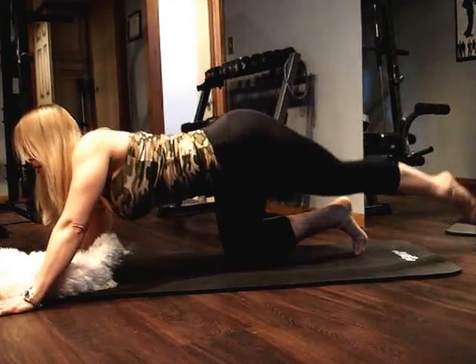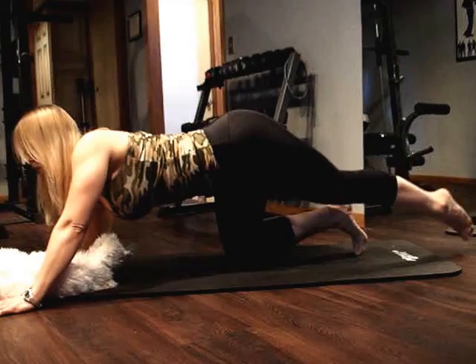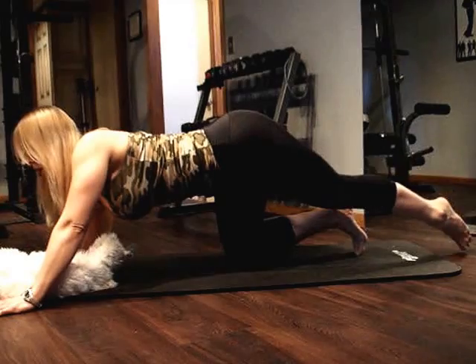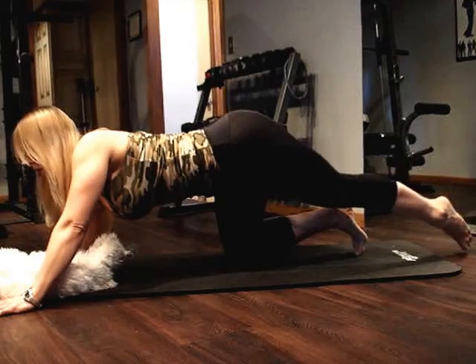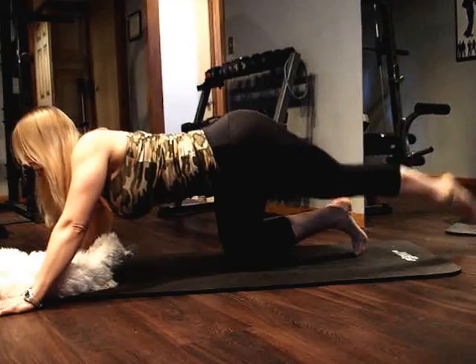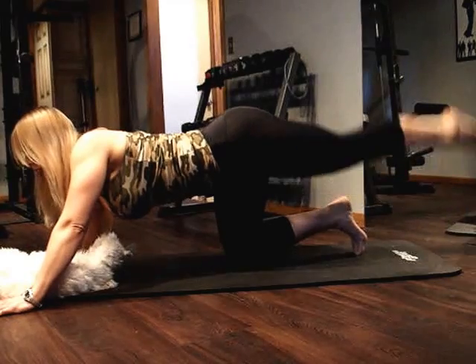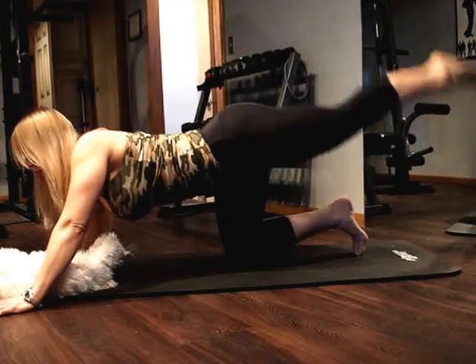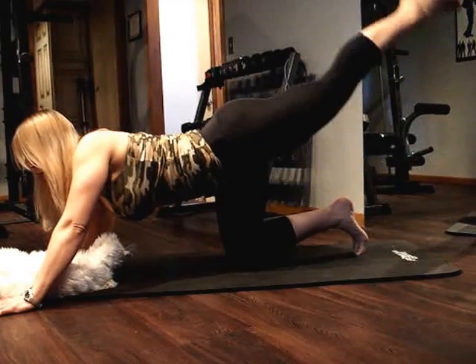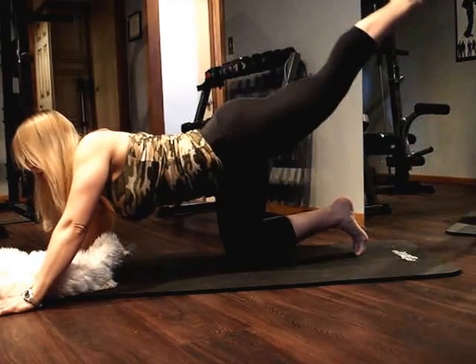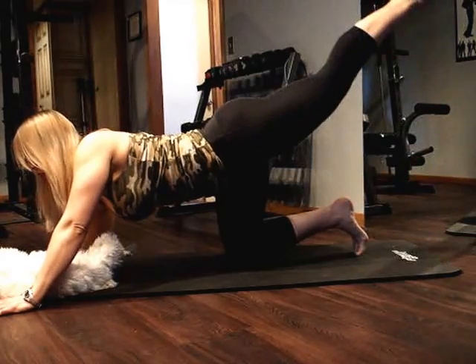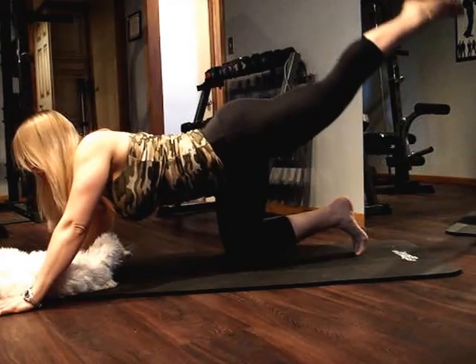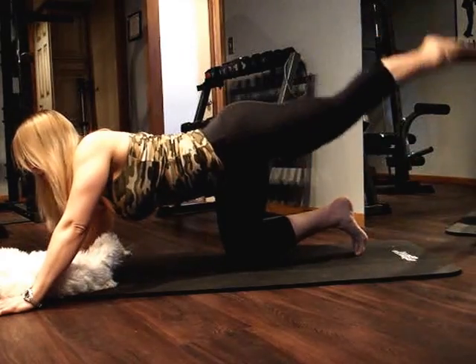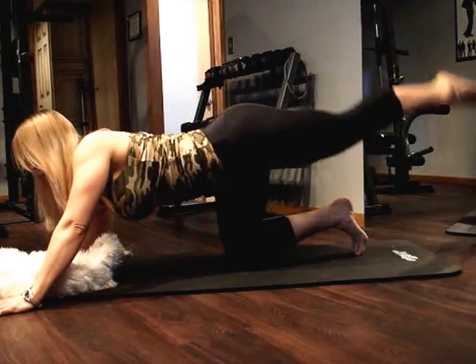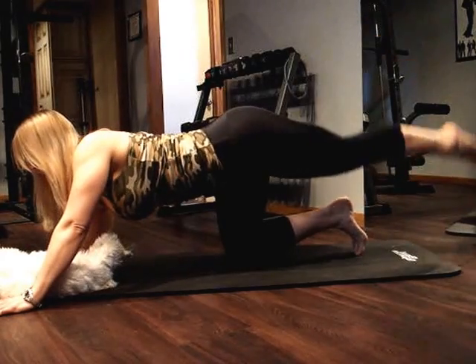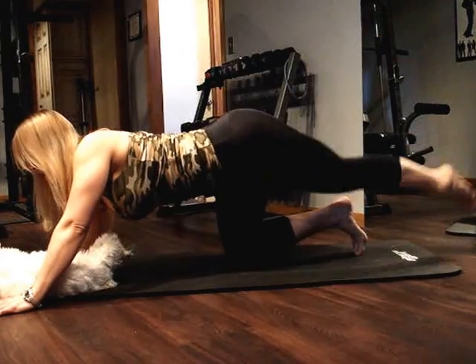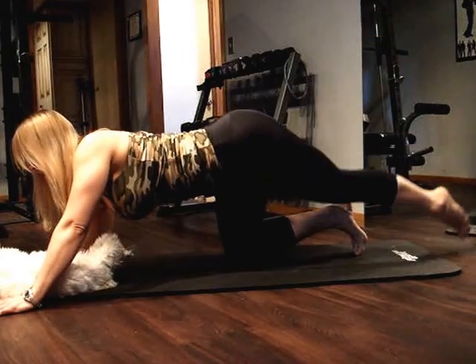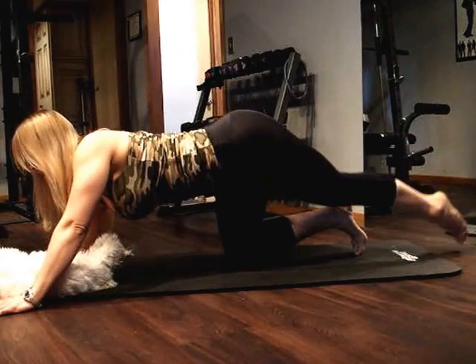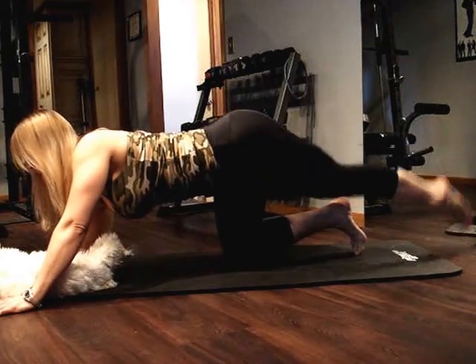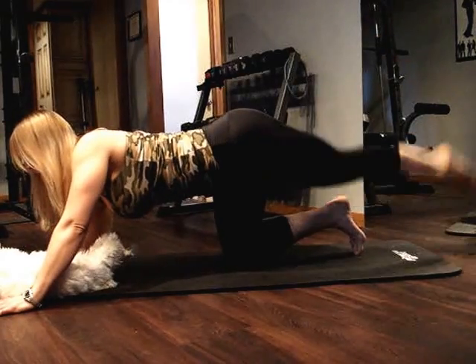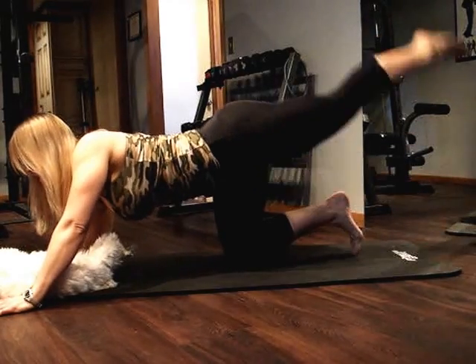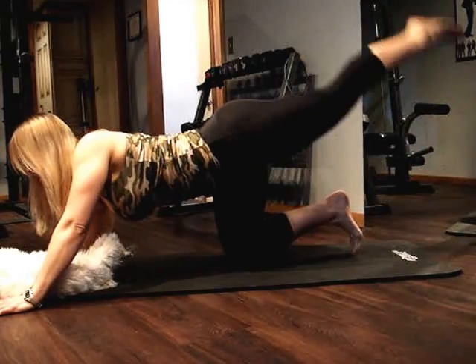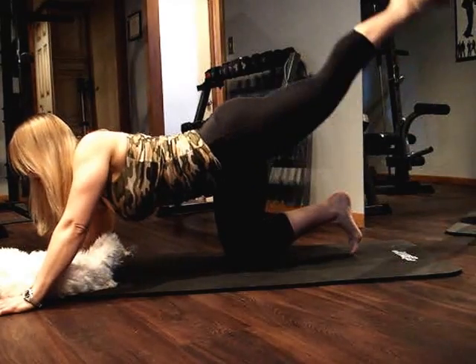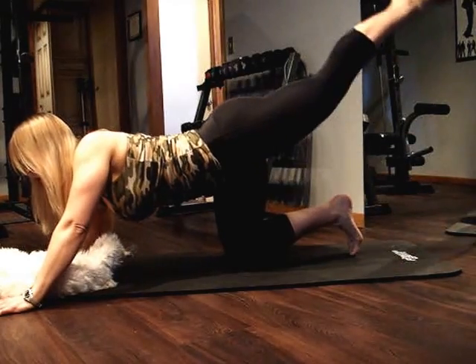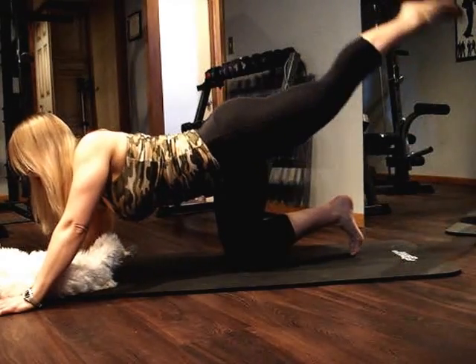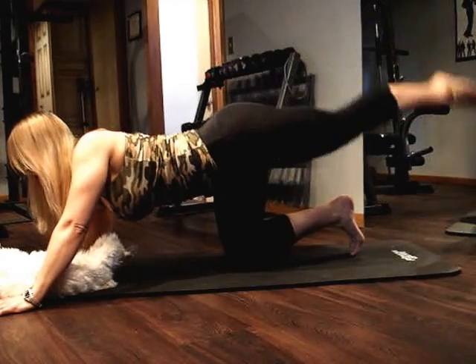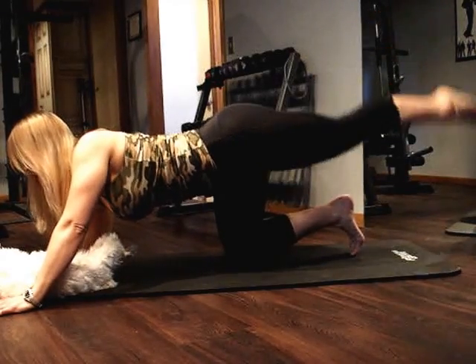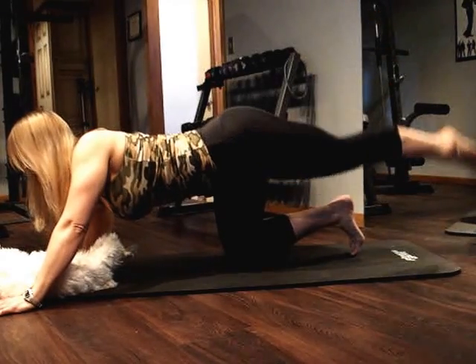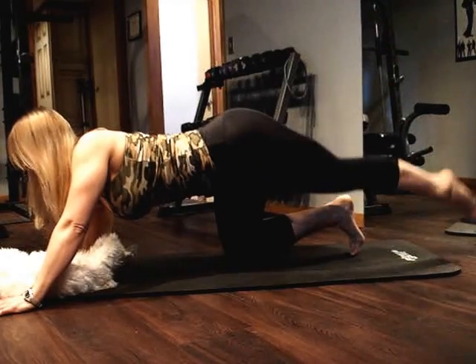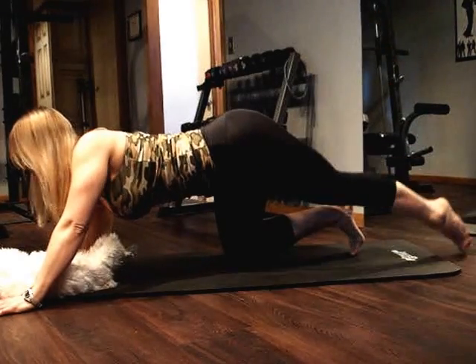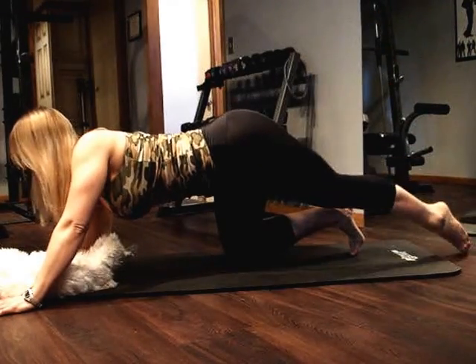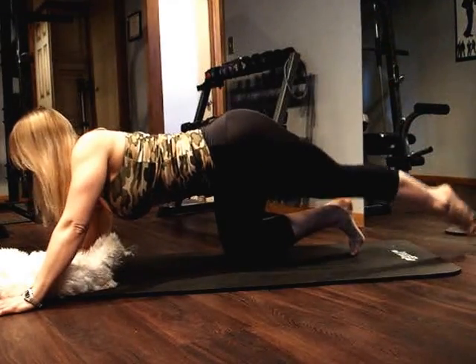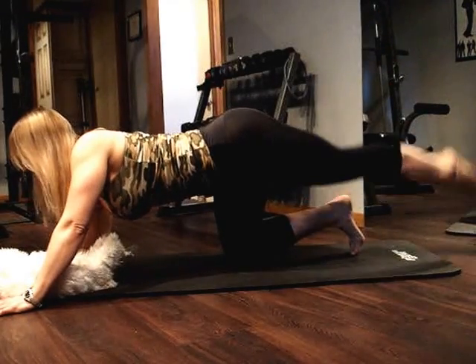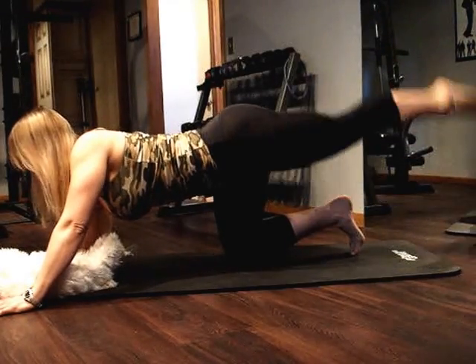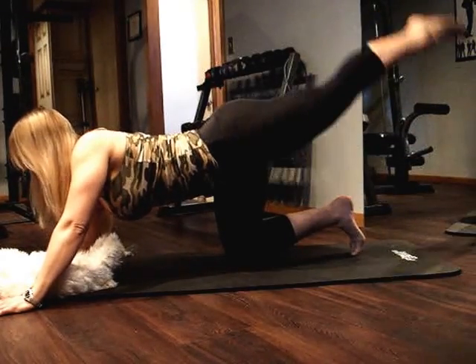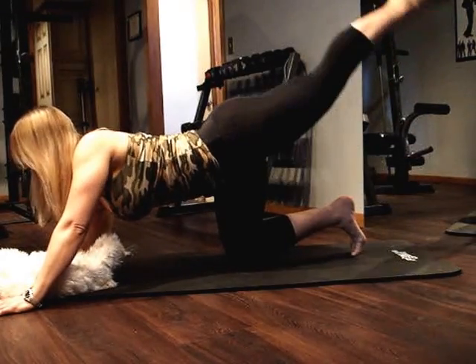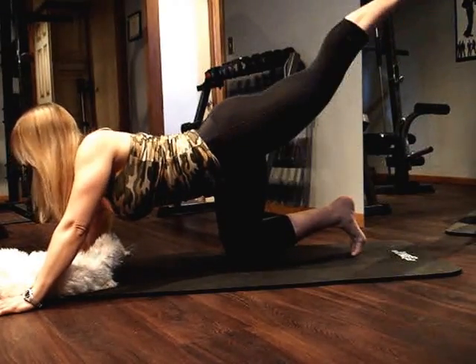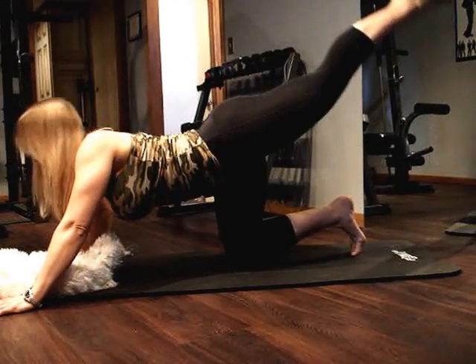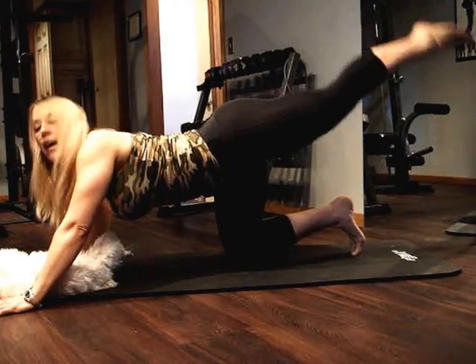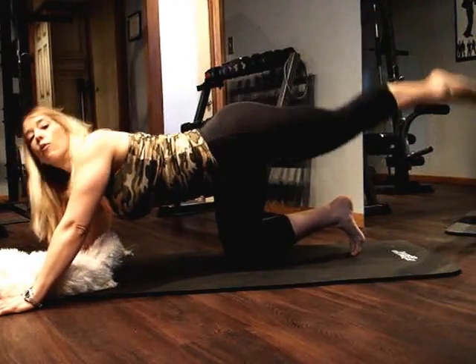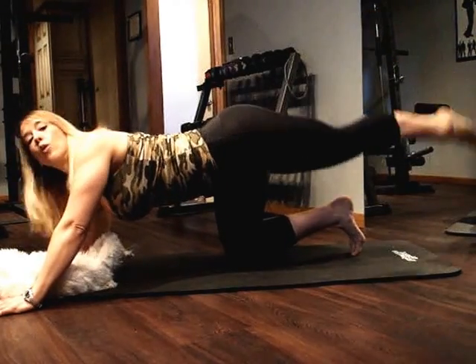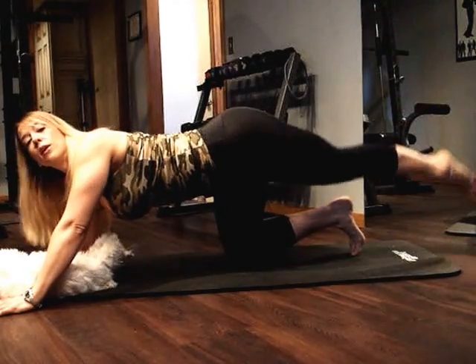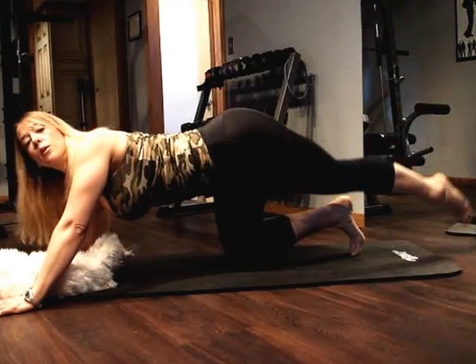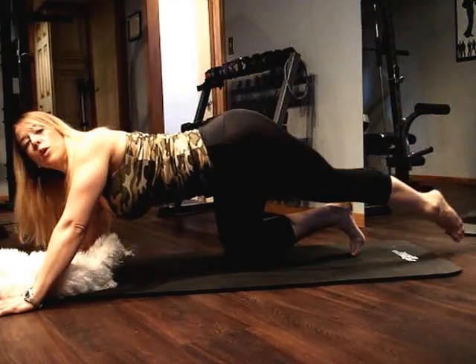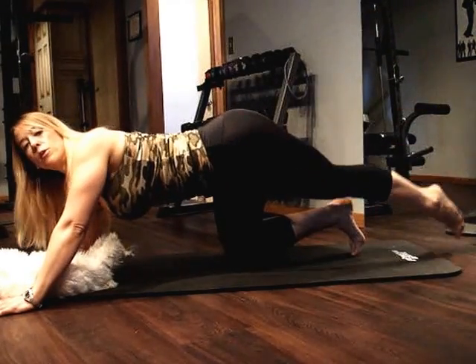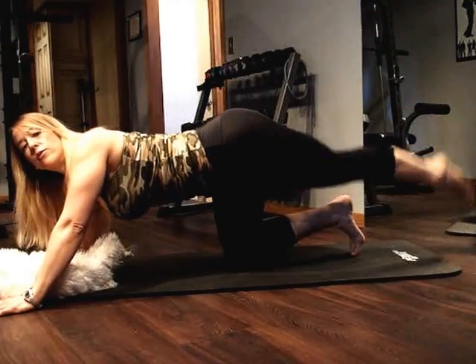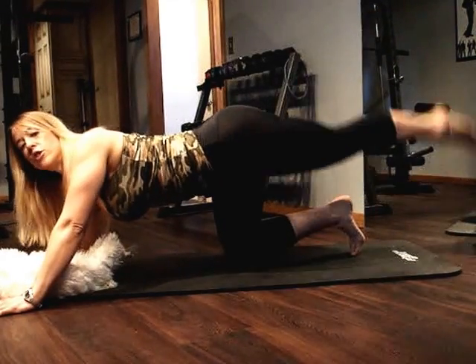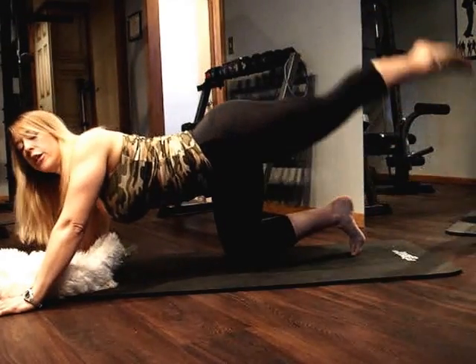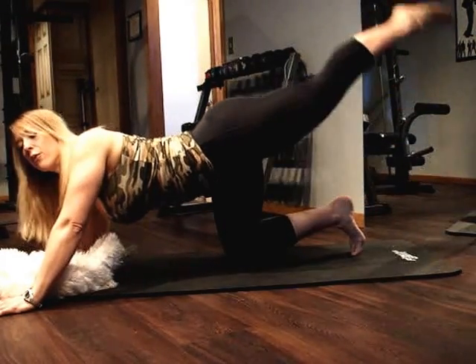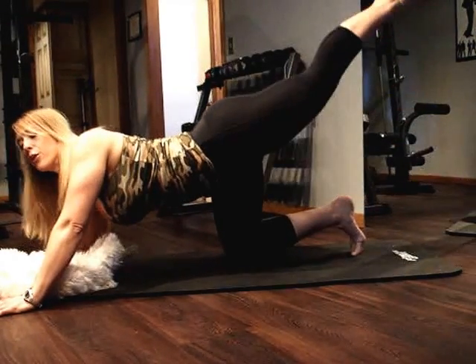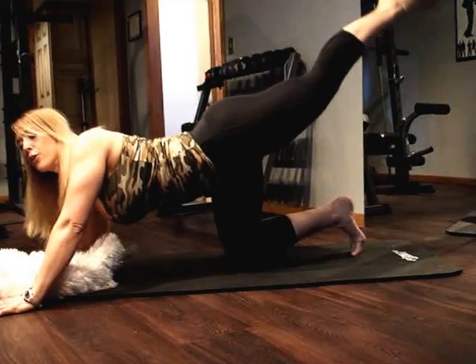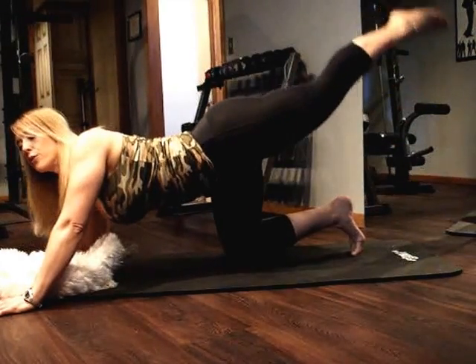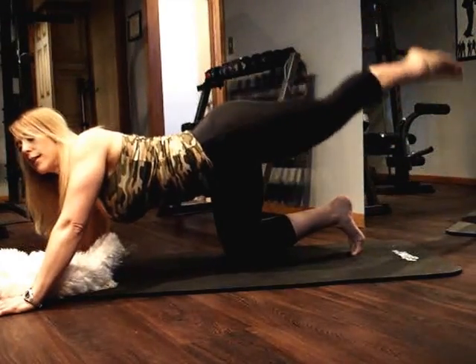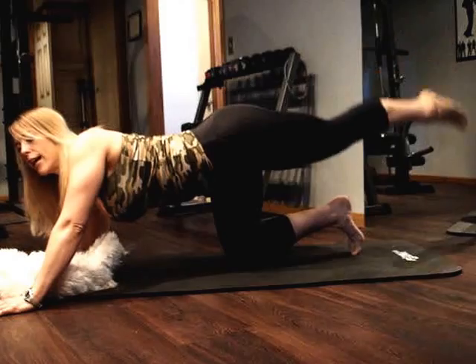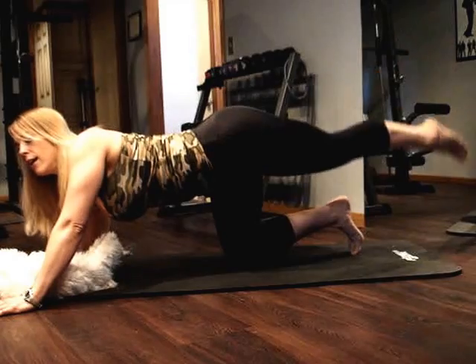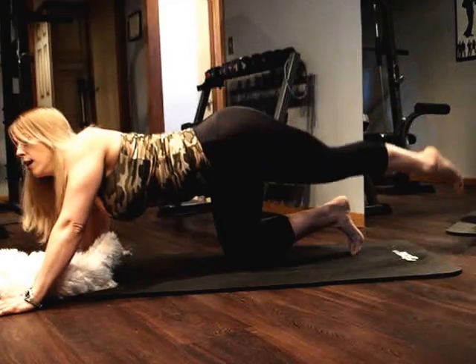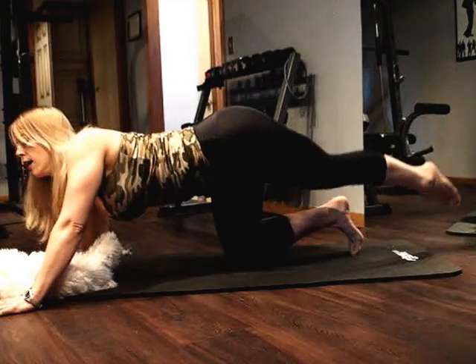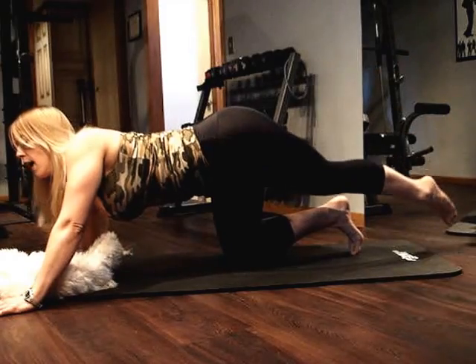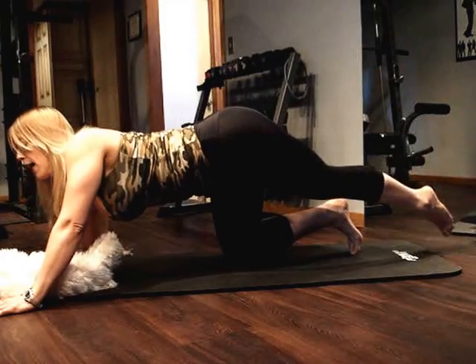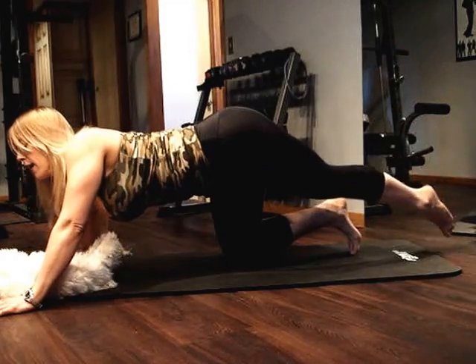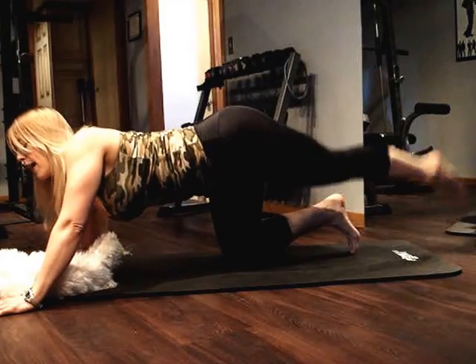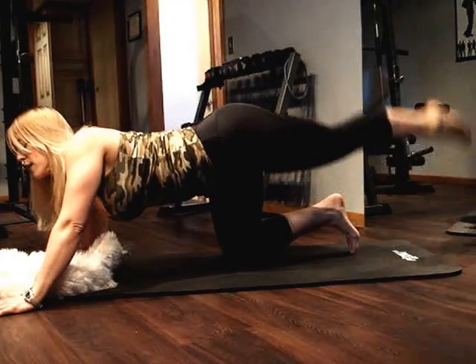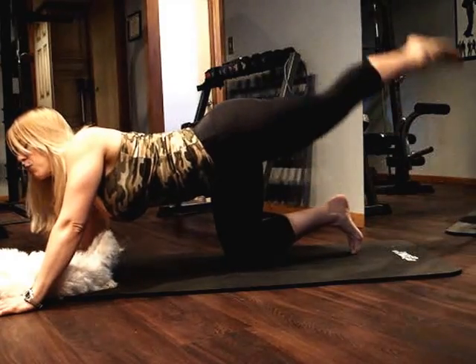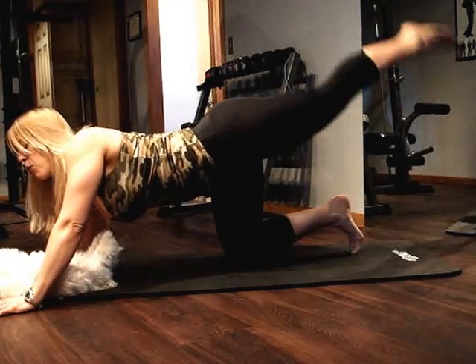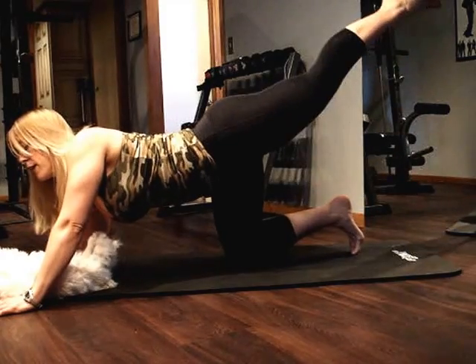We're going to go ahead and give me five more here. Four. Last three. And then I have one more move to share with you today. And last one.